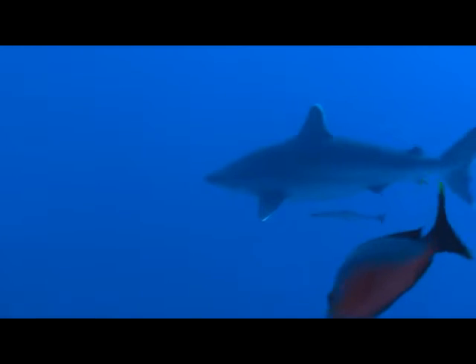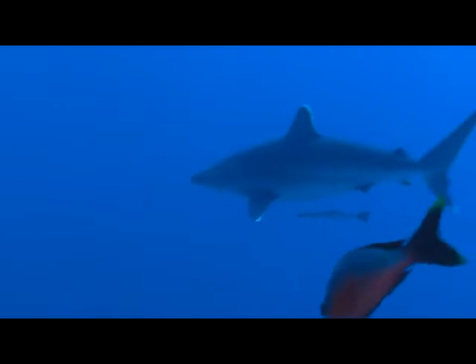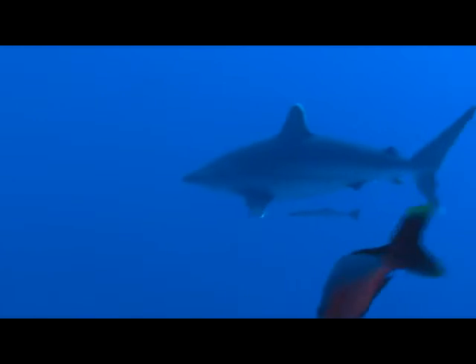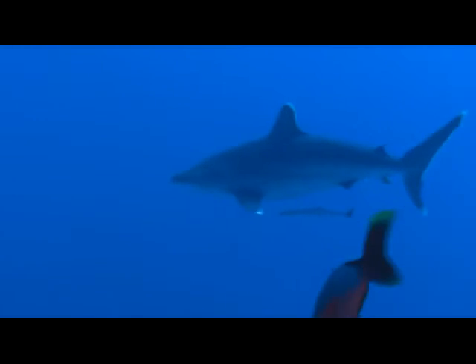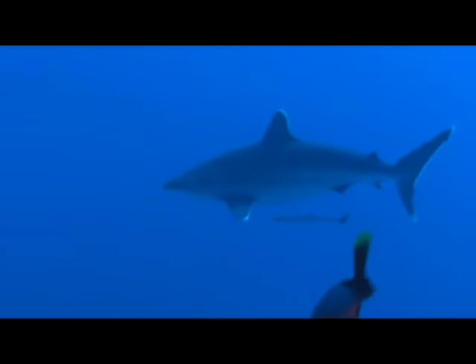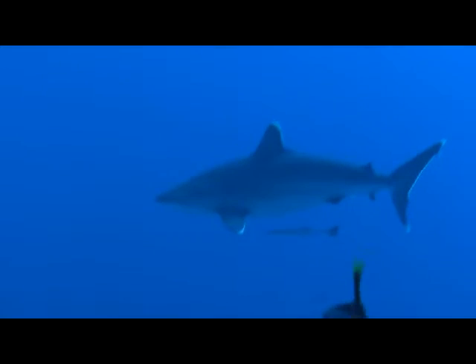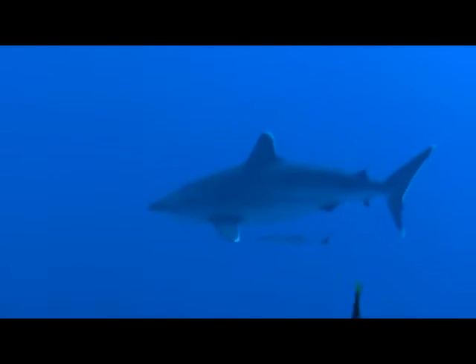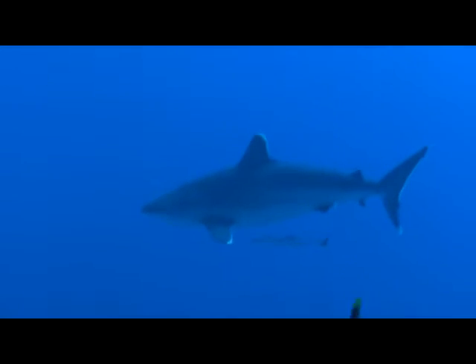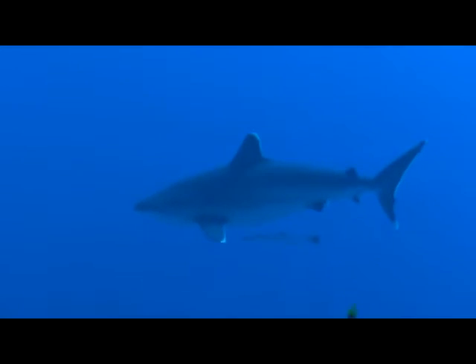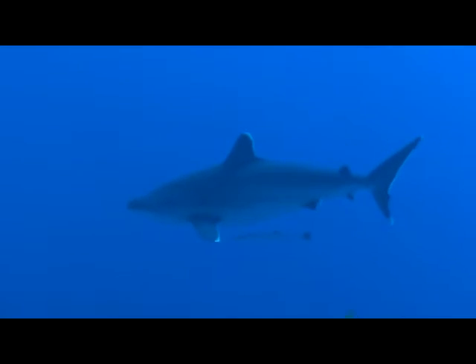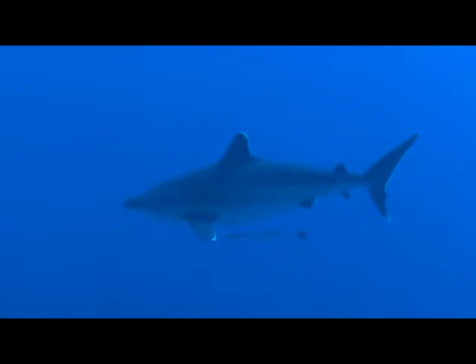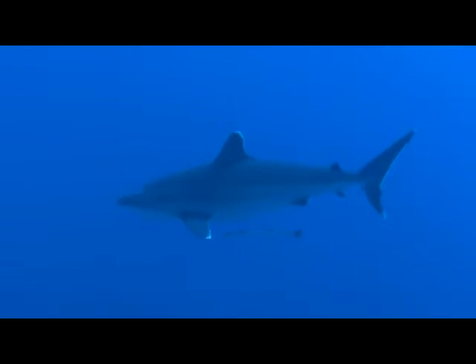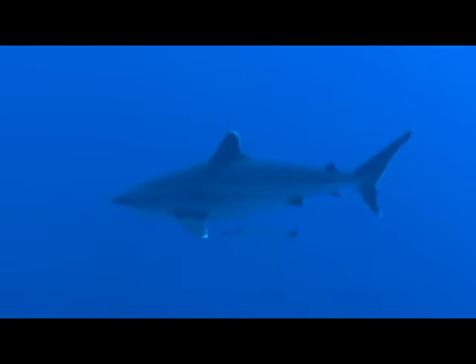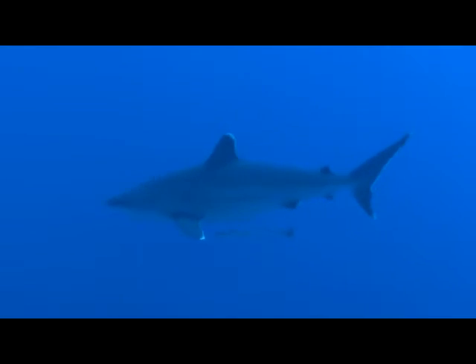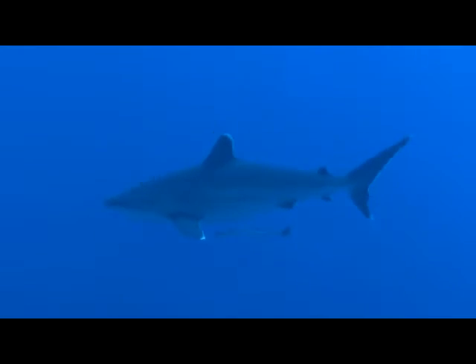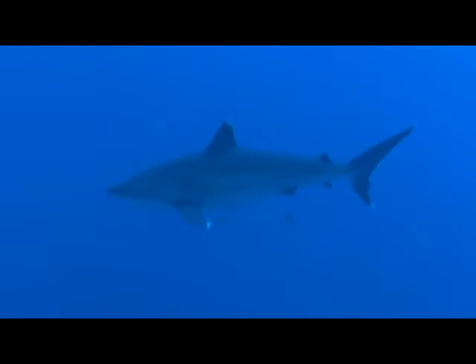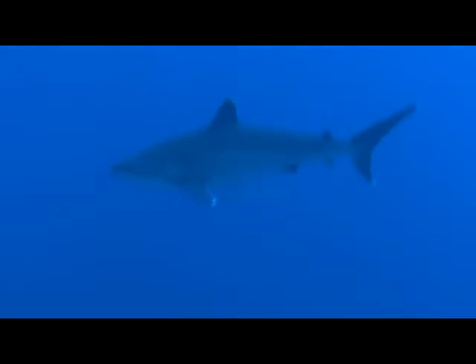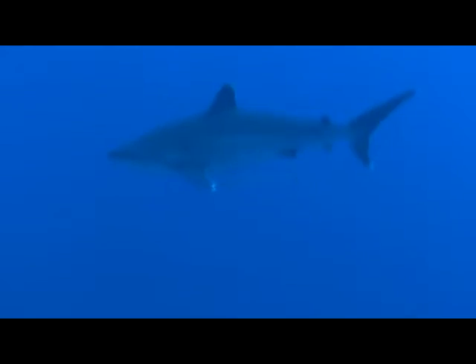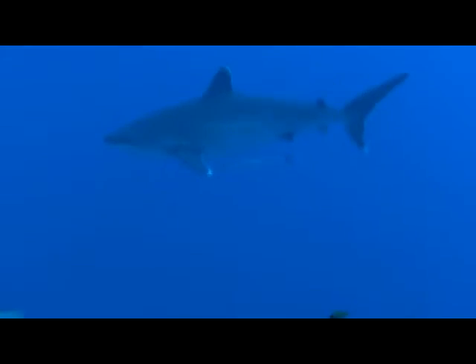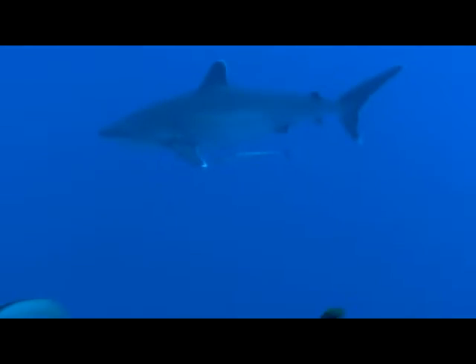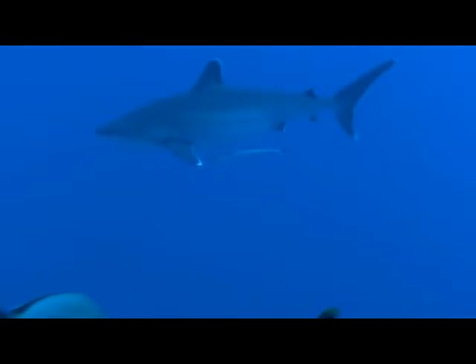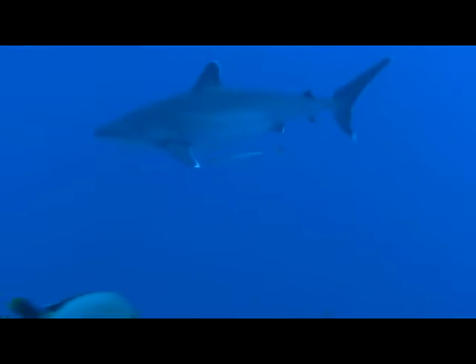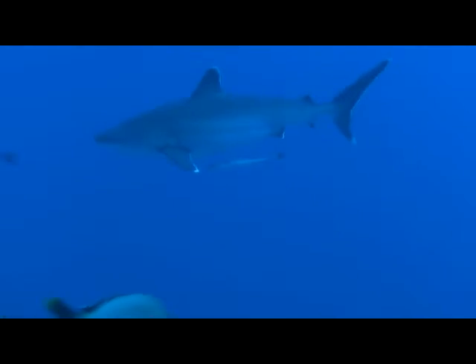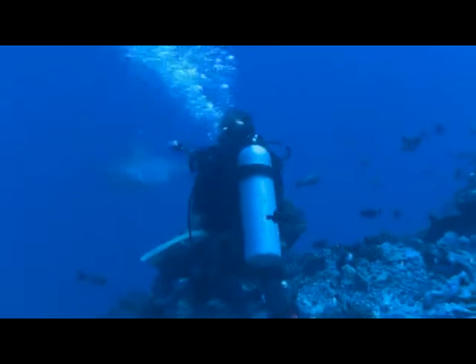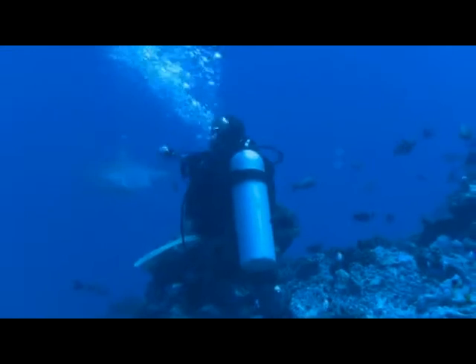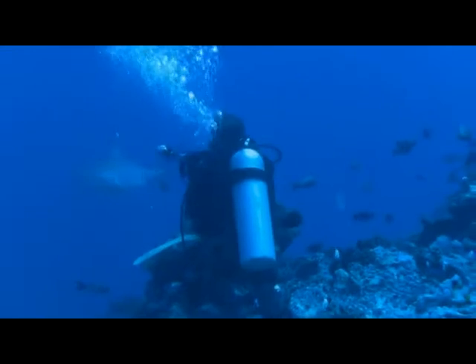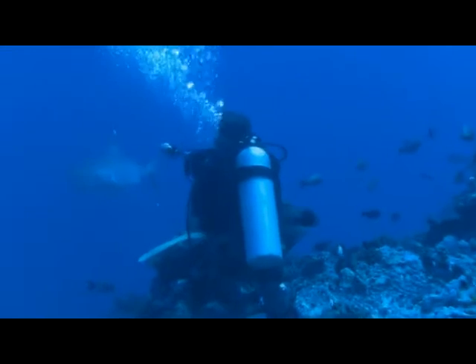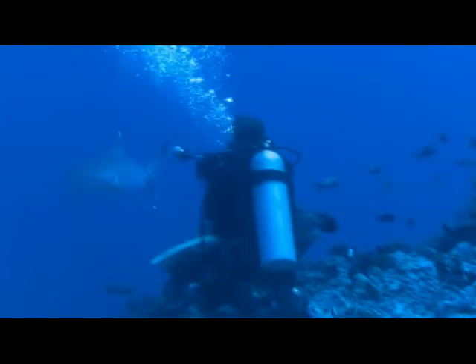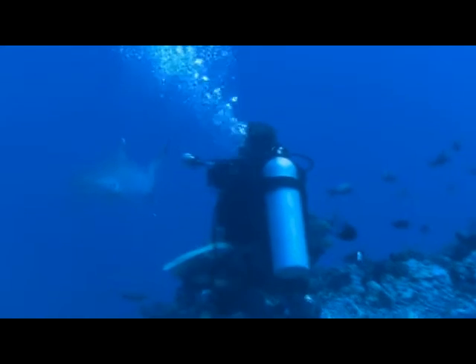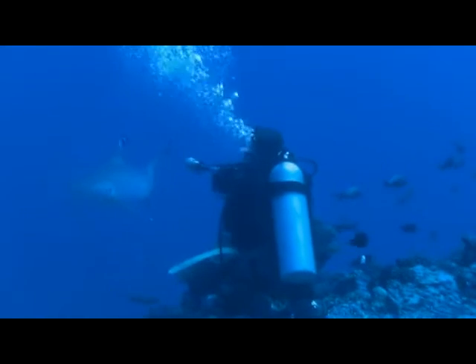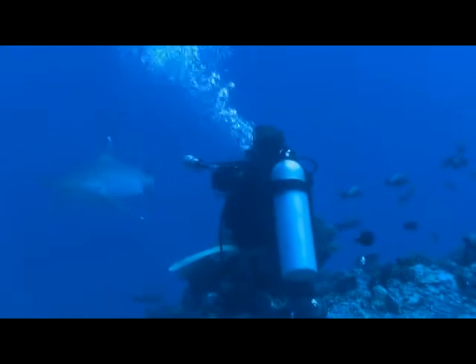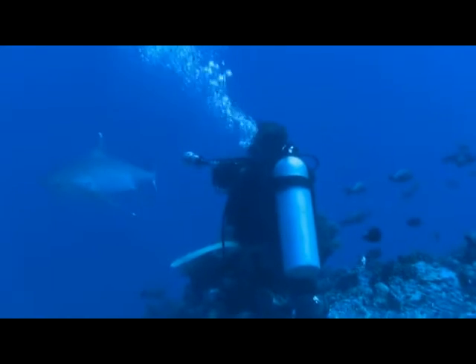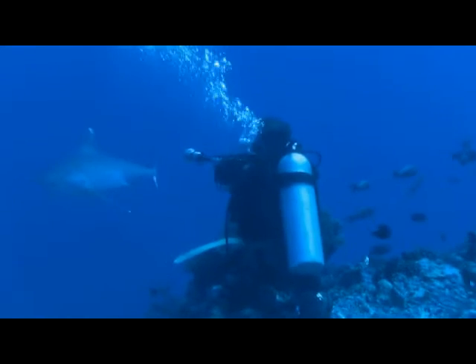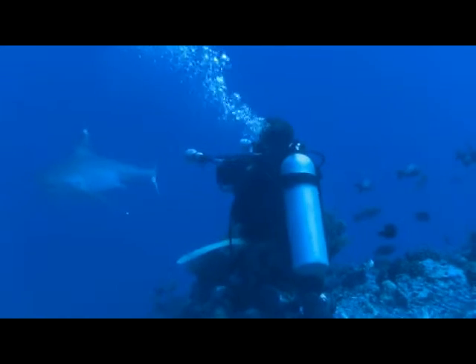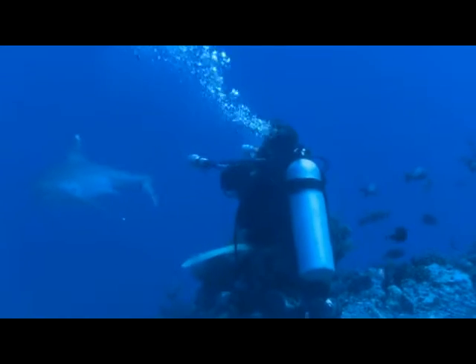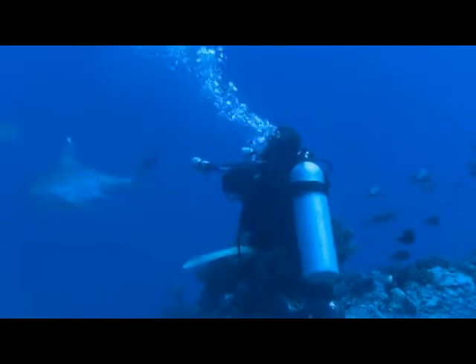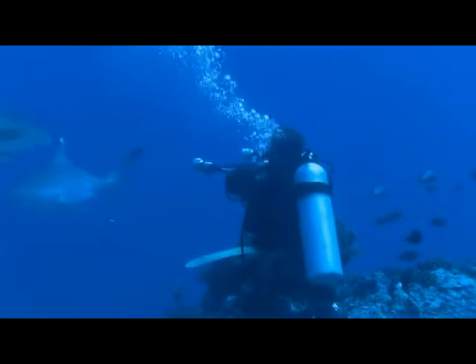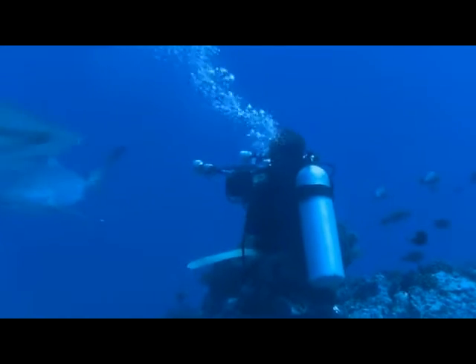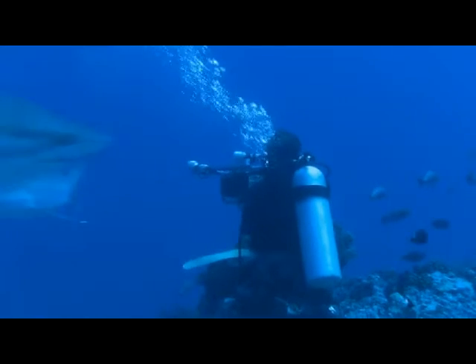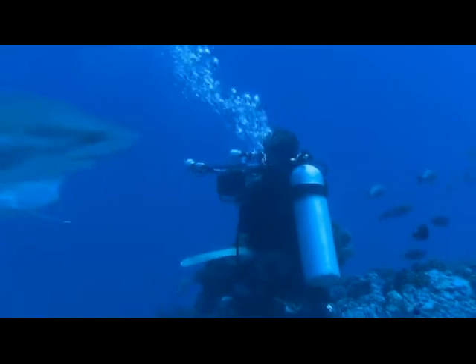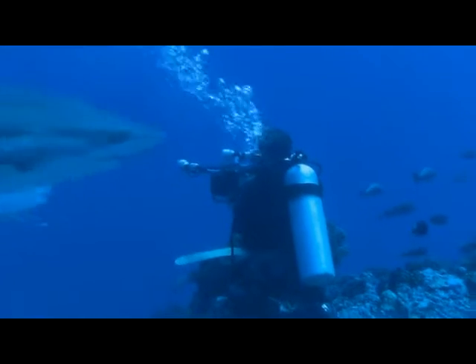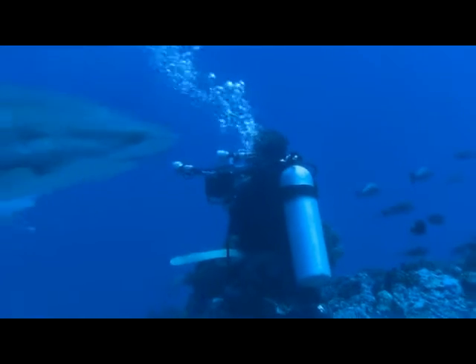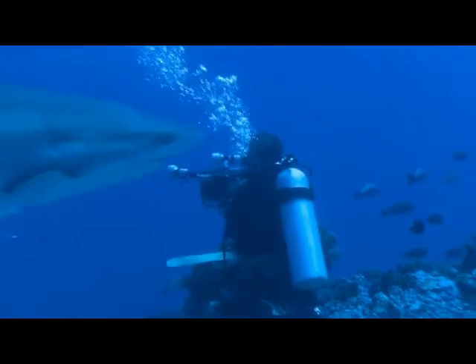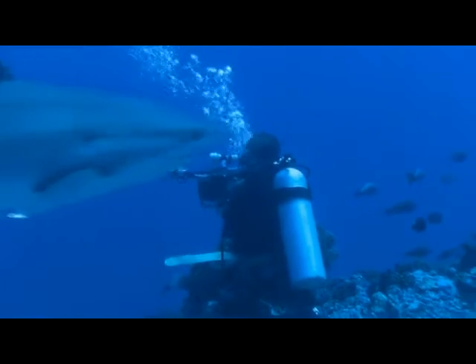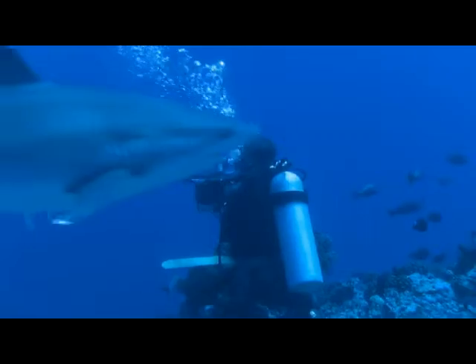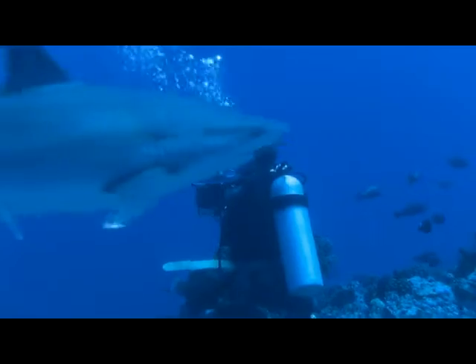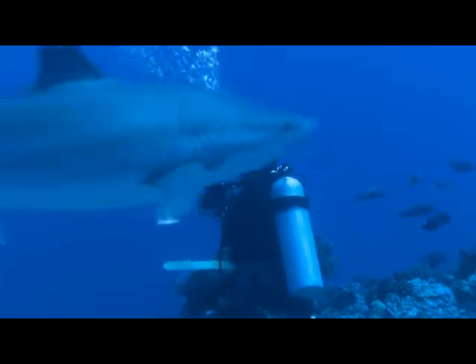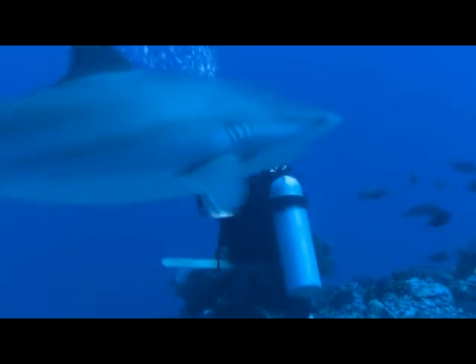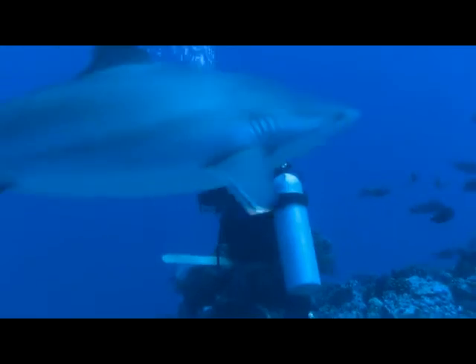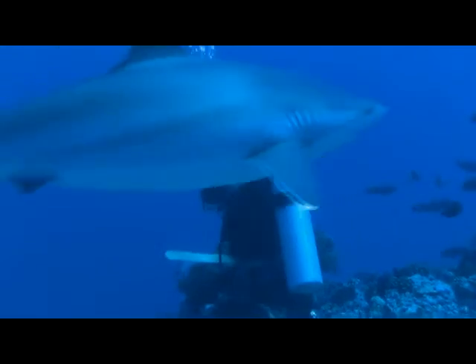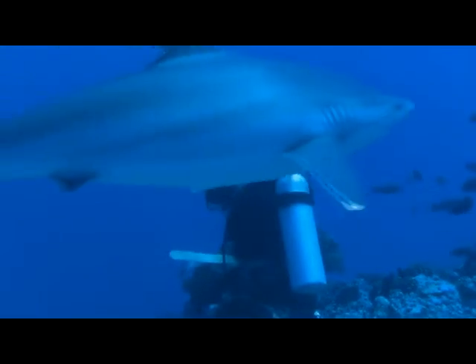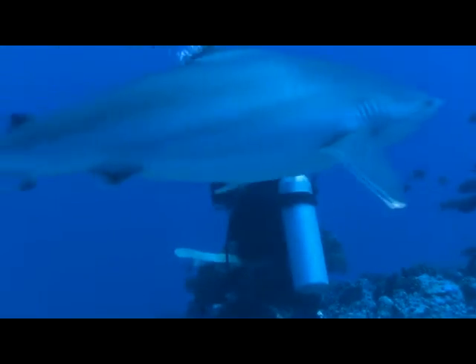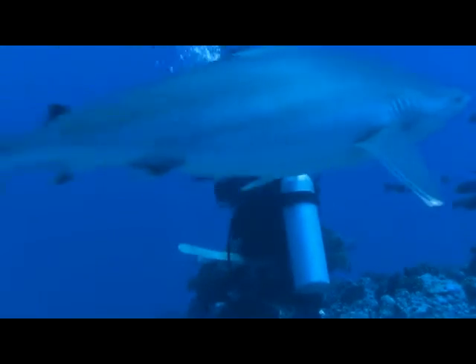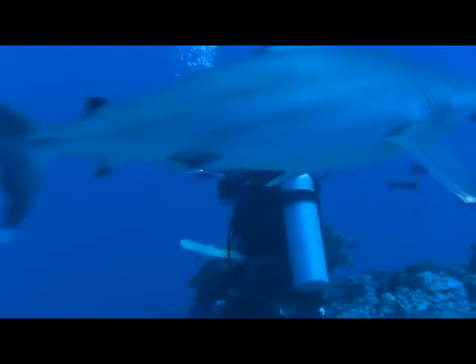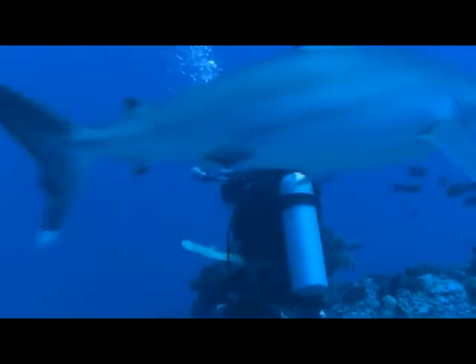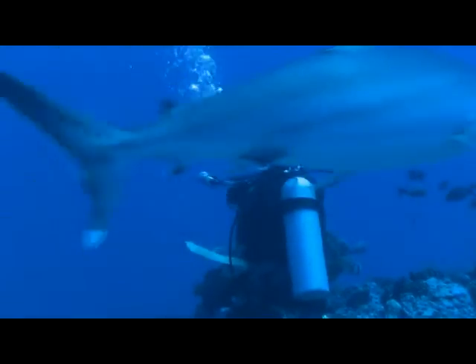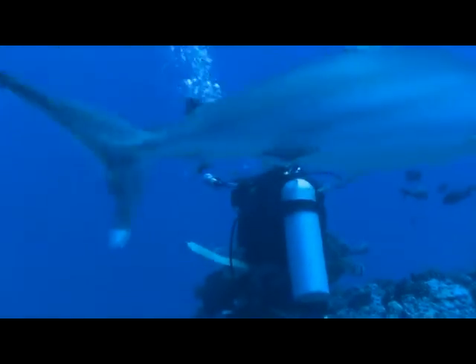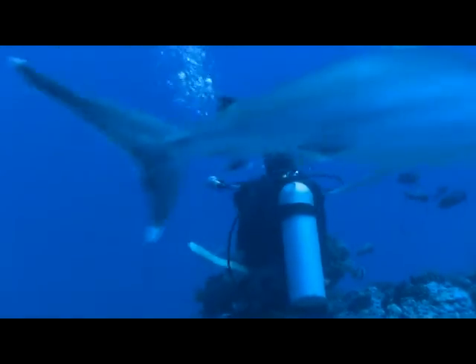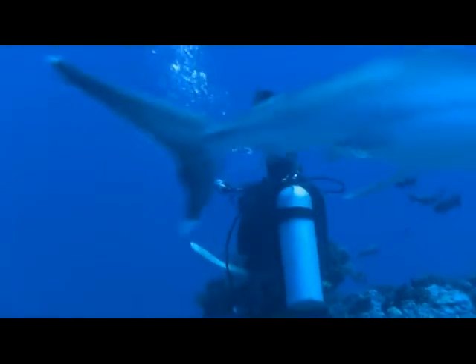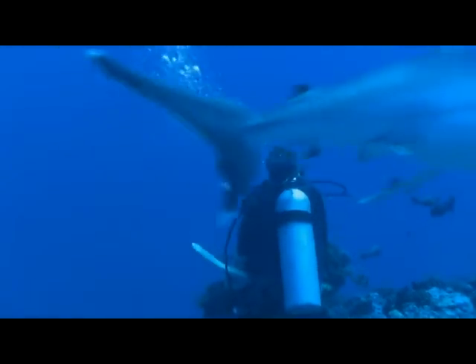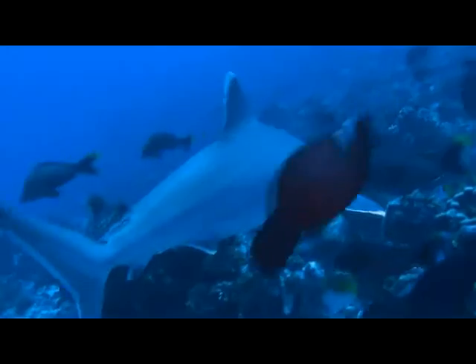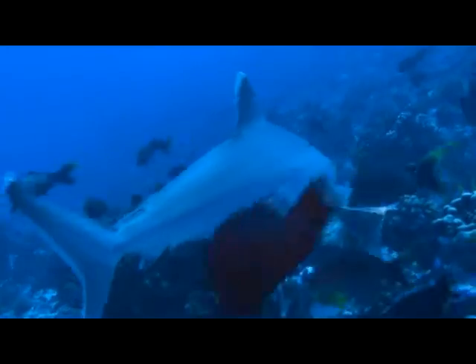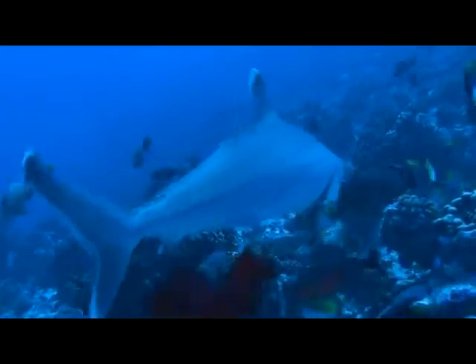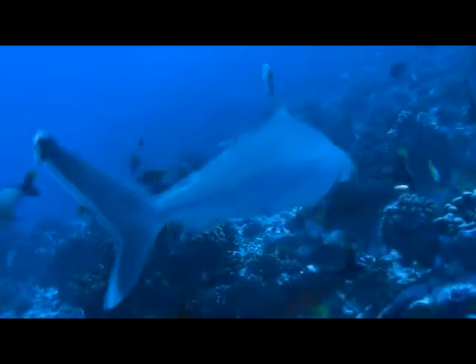This small pack of silver tips are mostly female. Their swollen tummies indicate pregnancy.